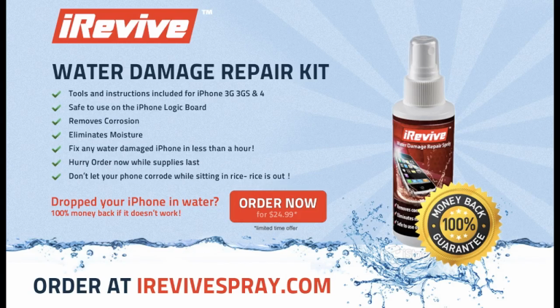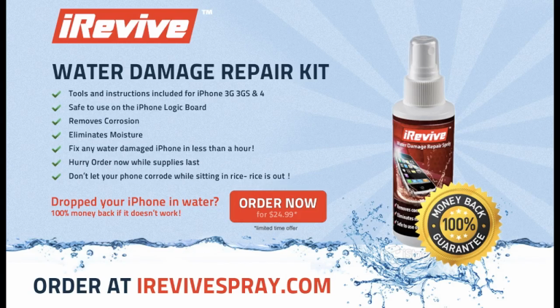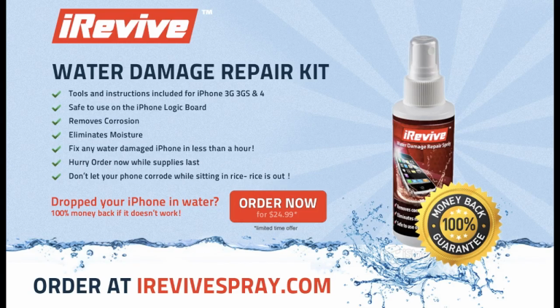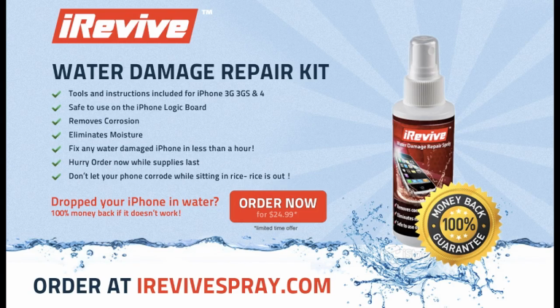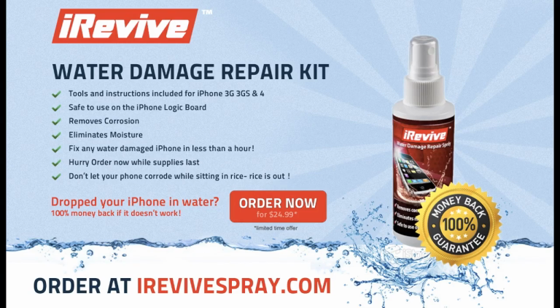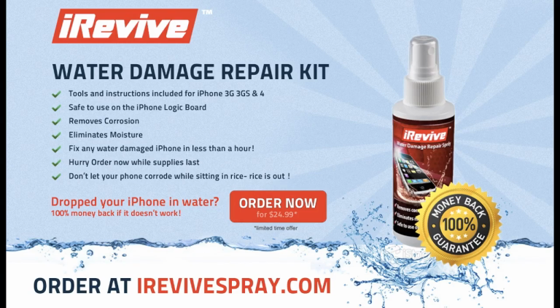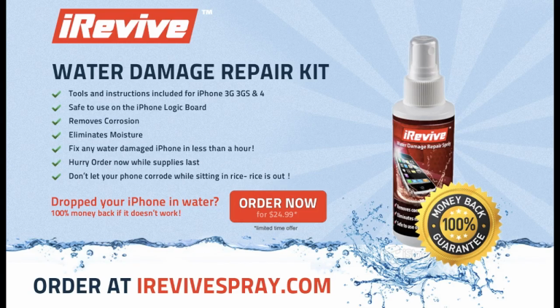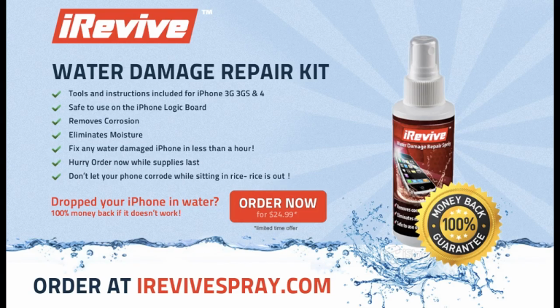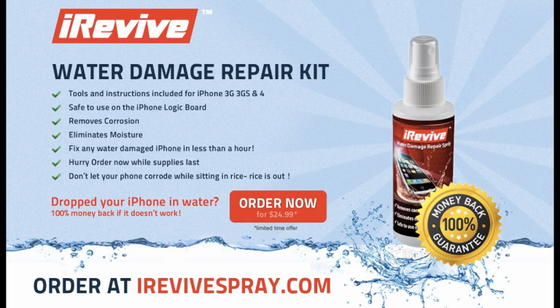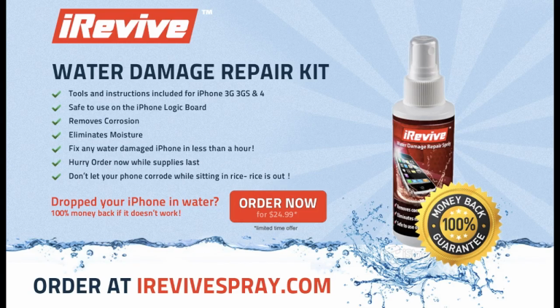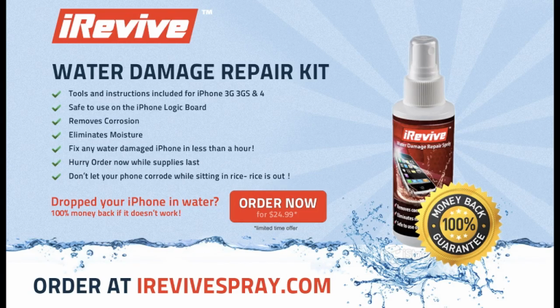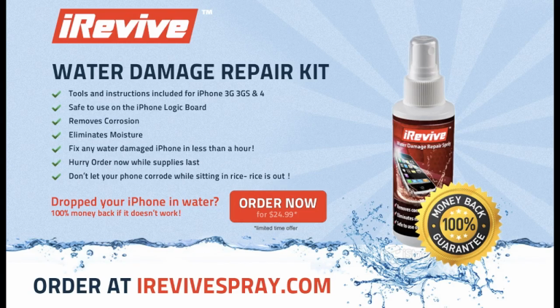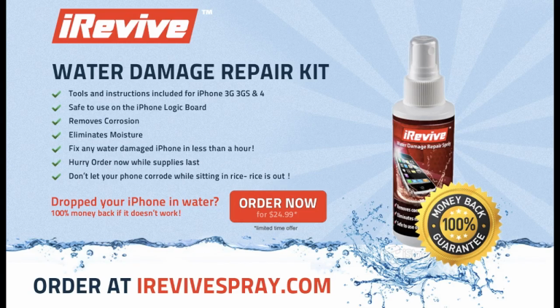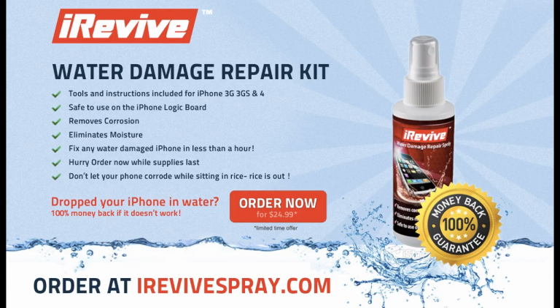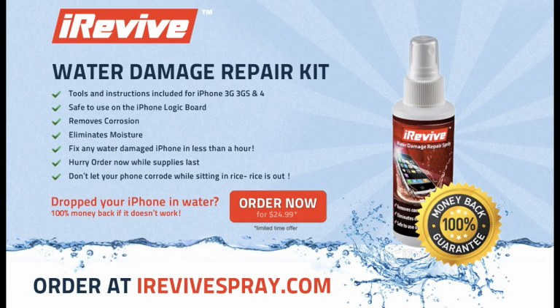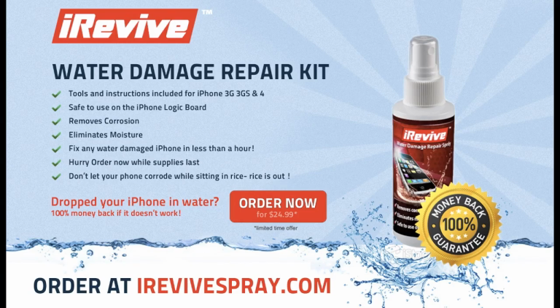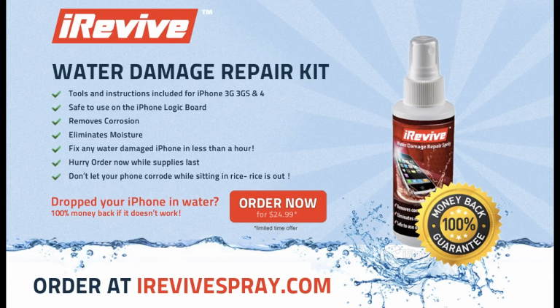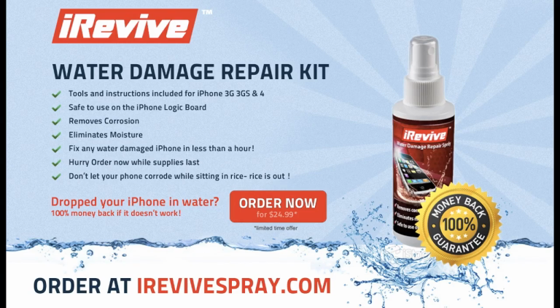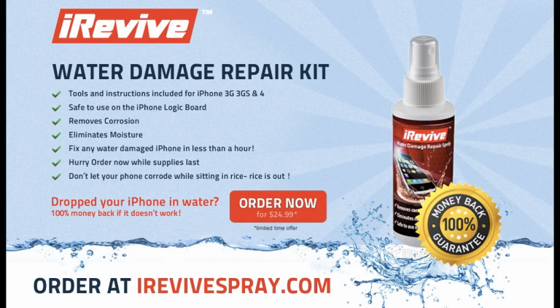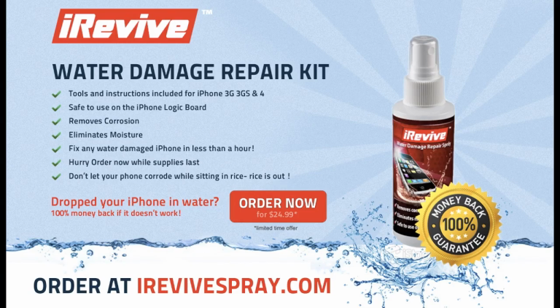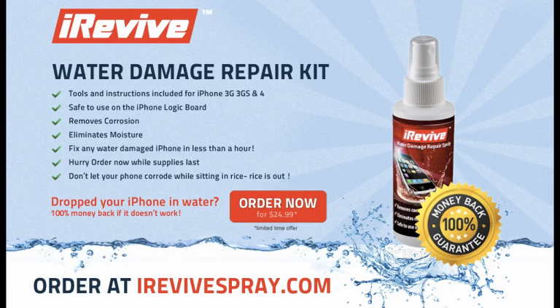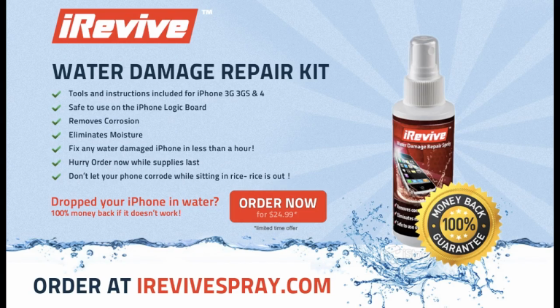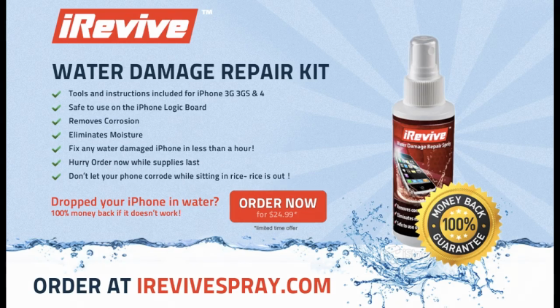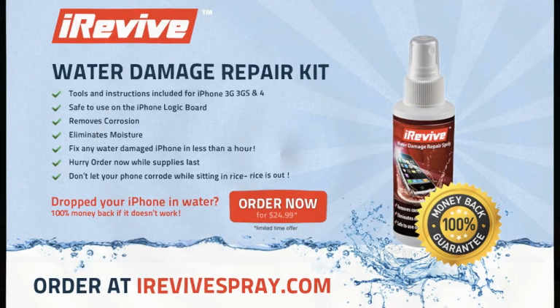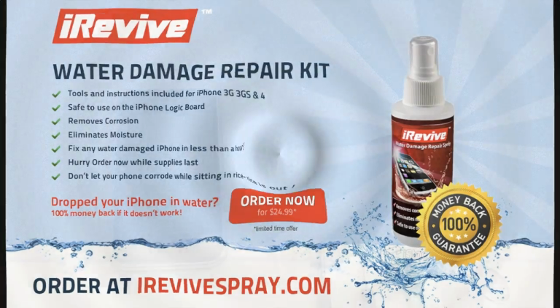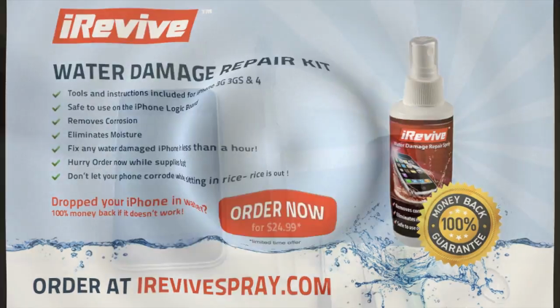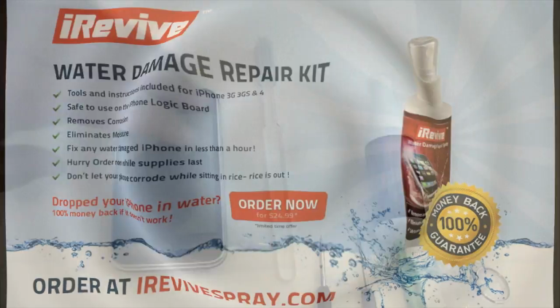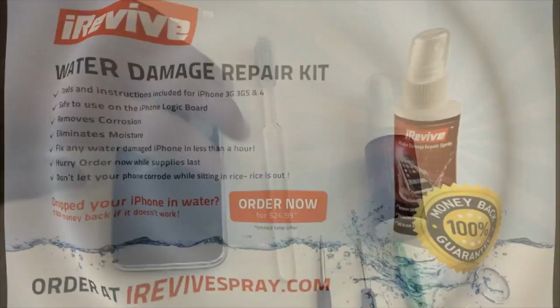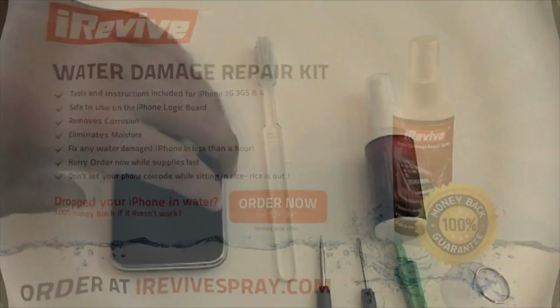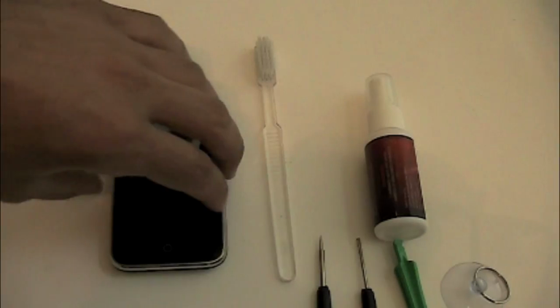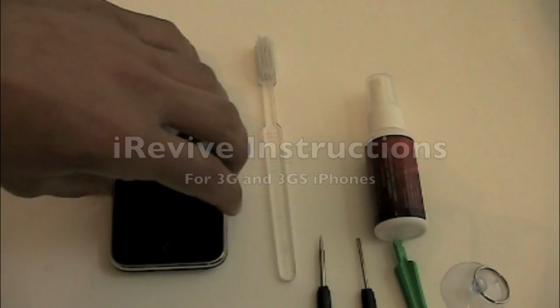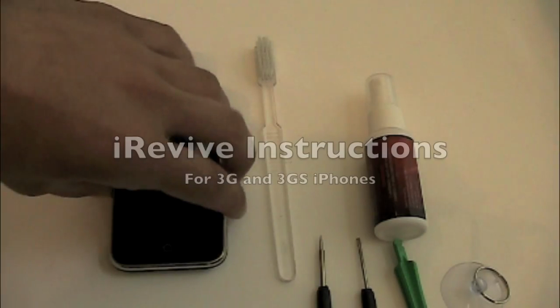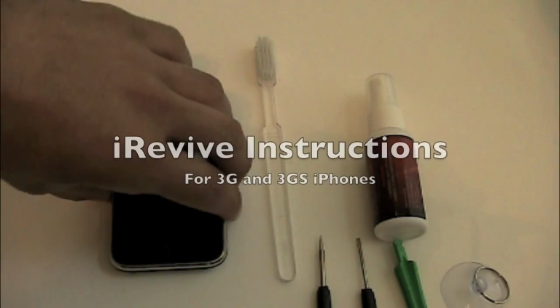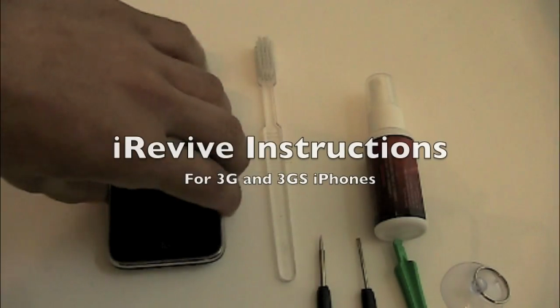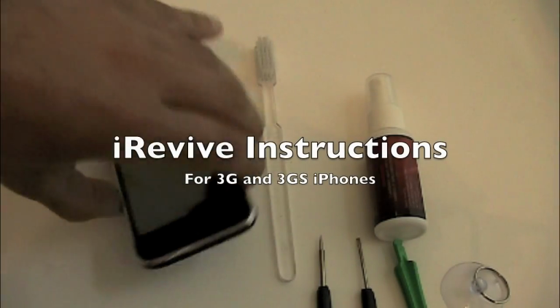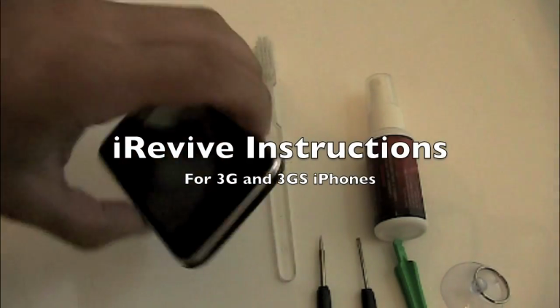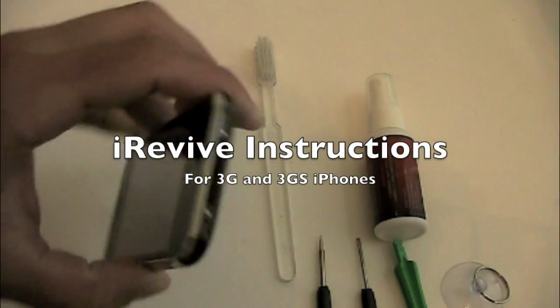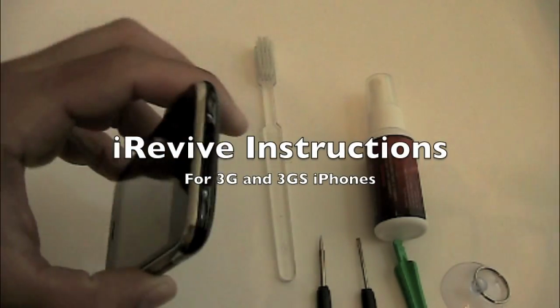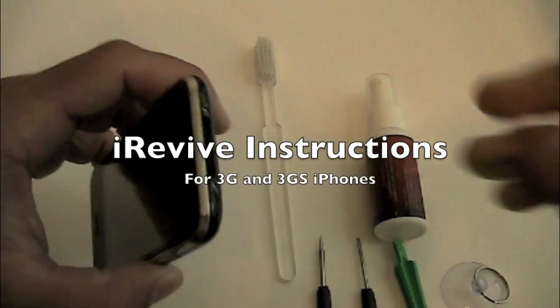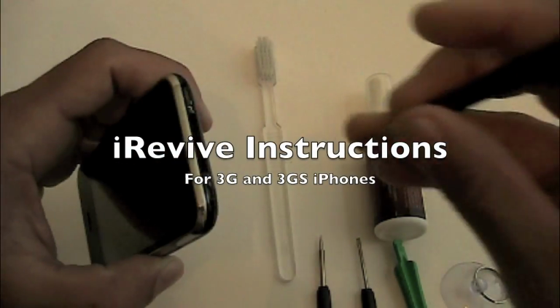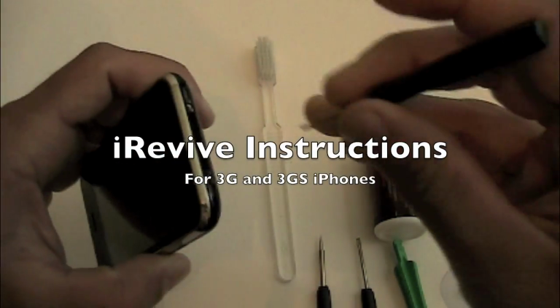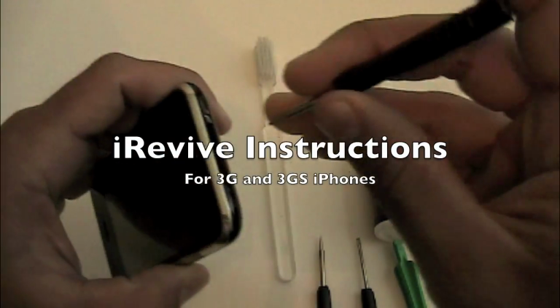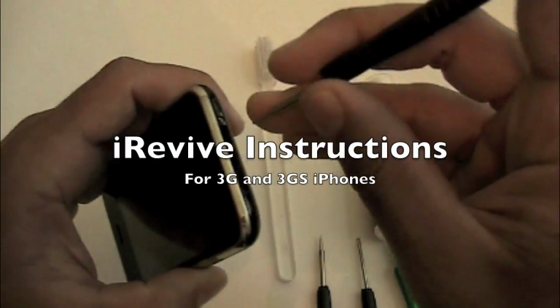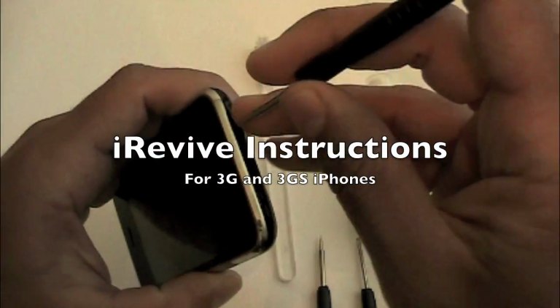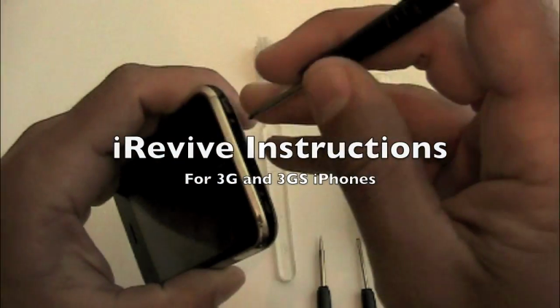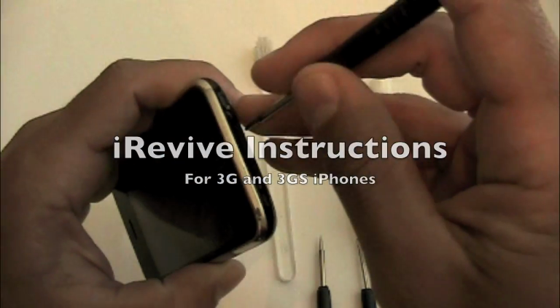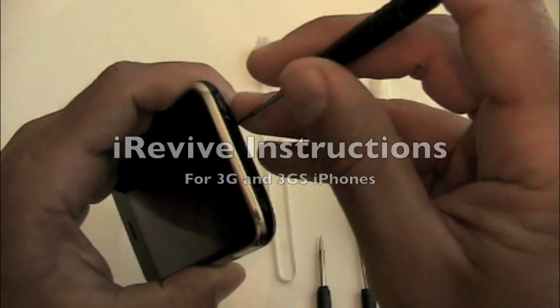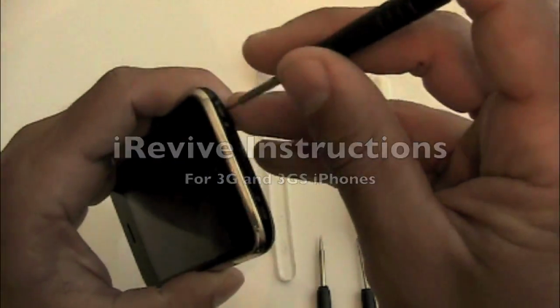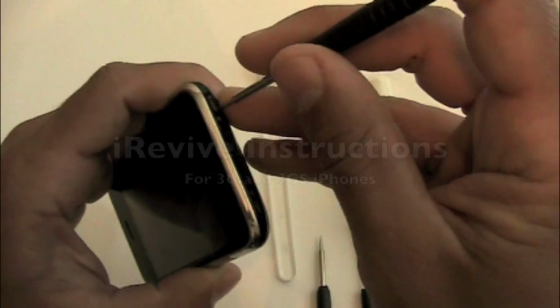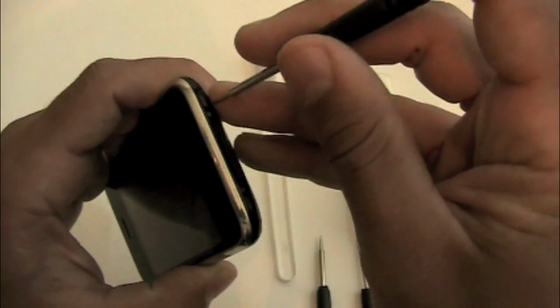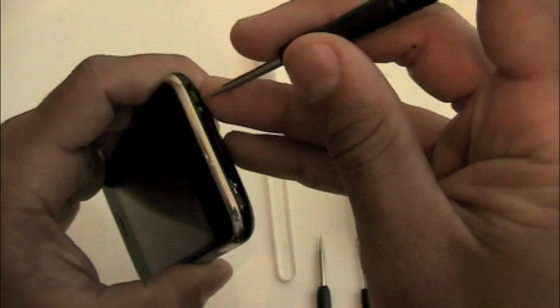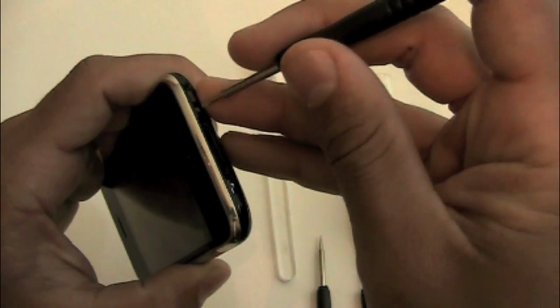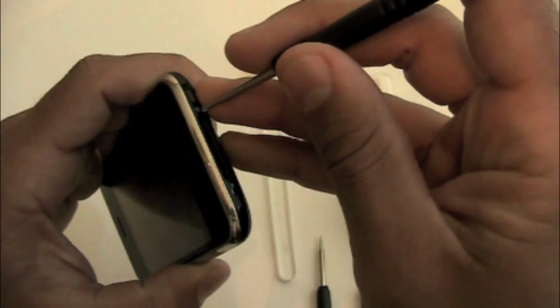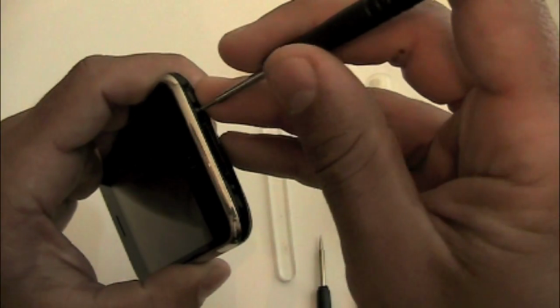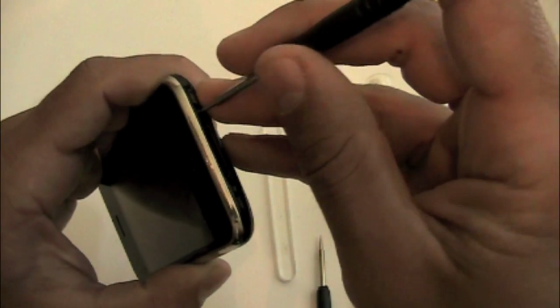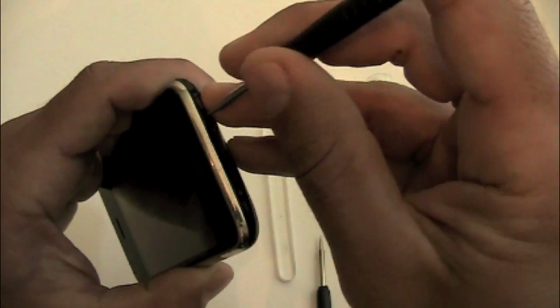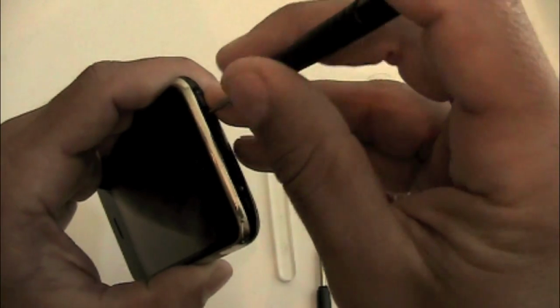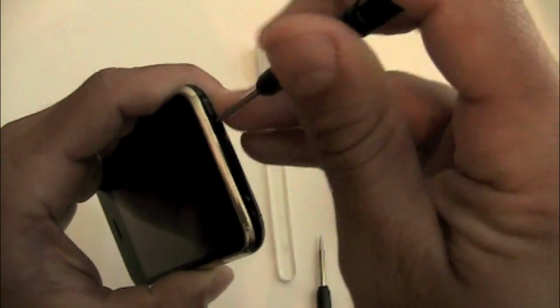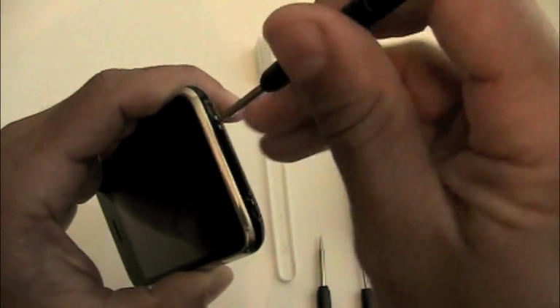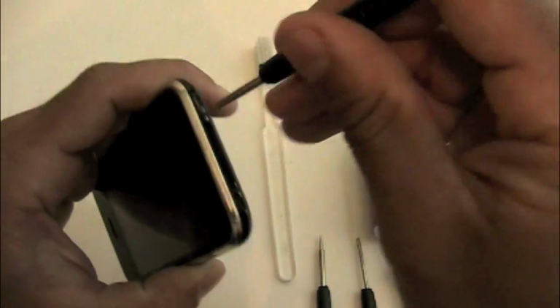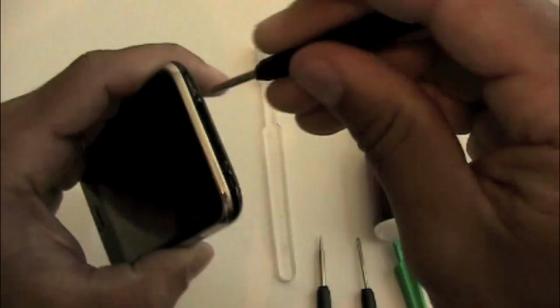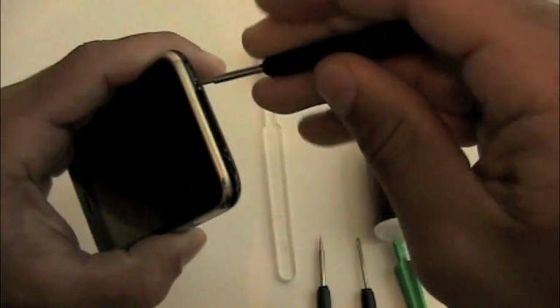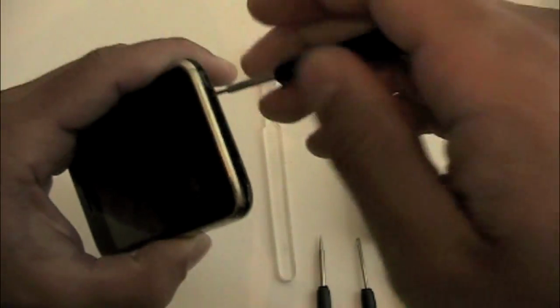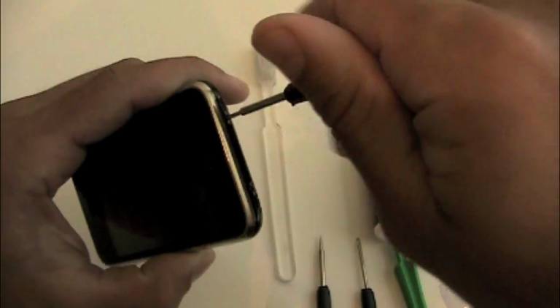Hi and welcome to iRevive, the complete water damage repair kit instructions for the 3G and 3GS iPhone.